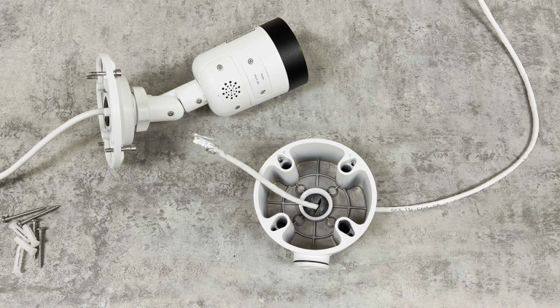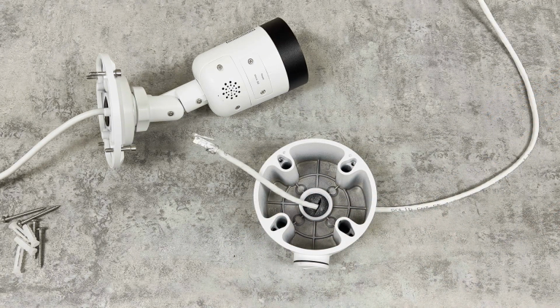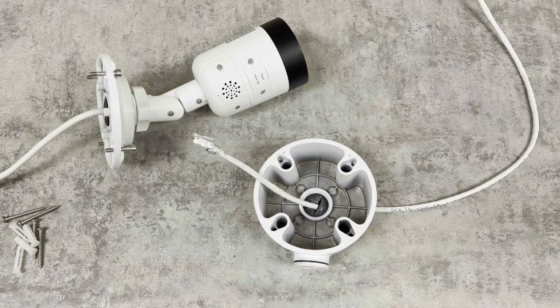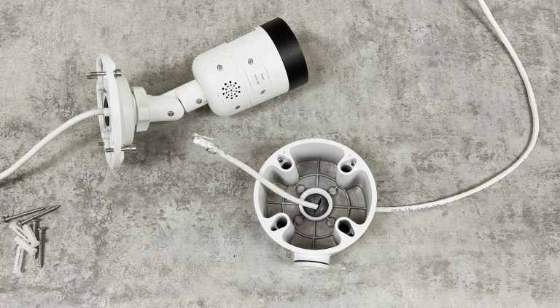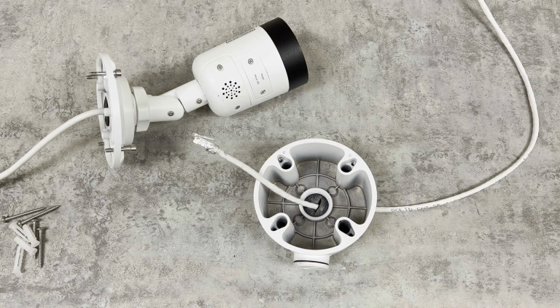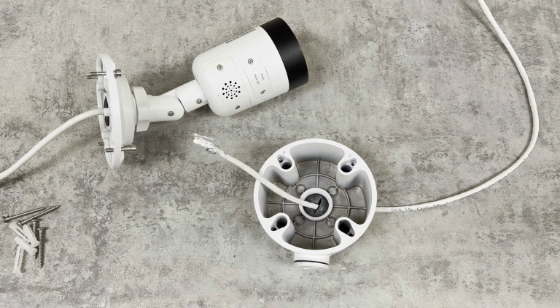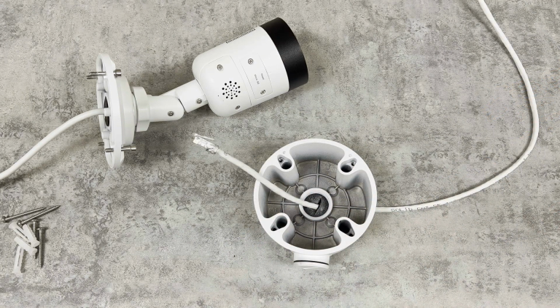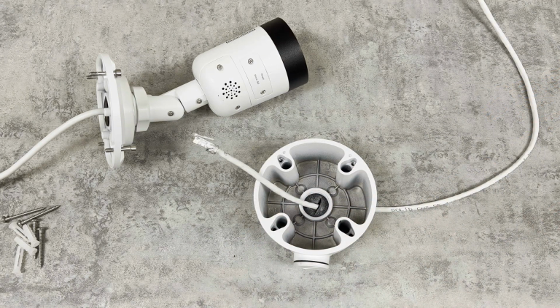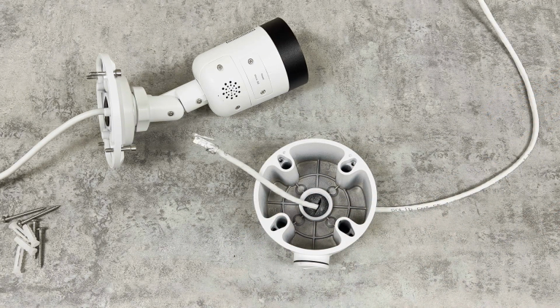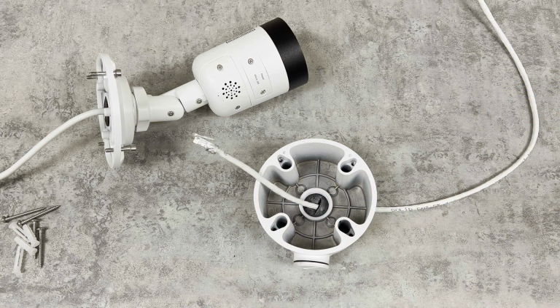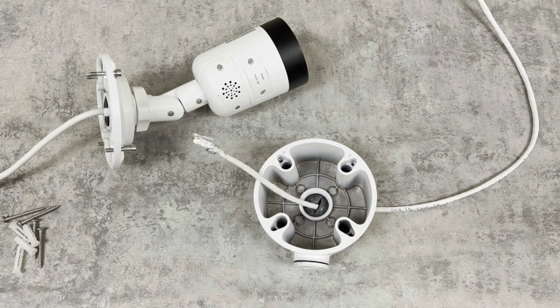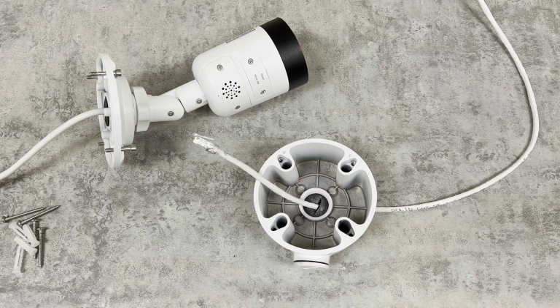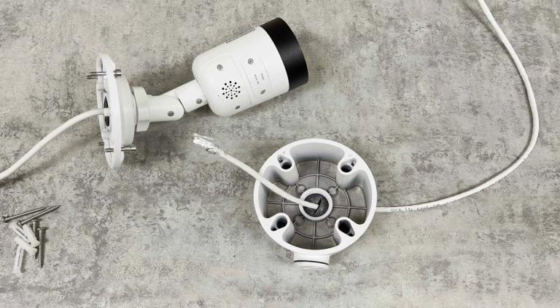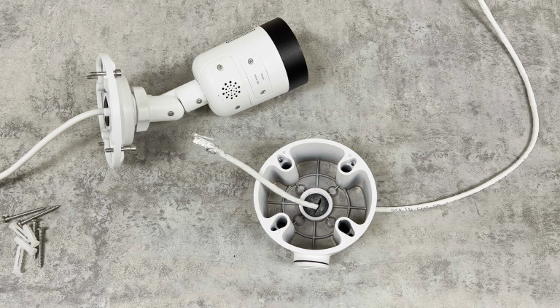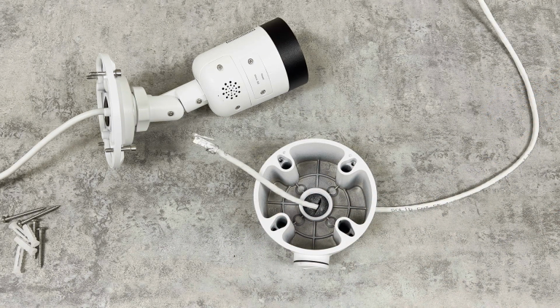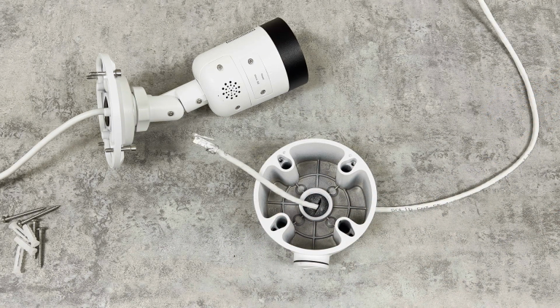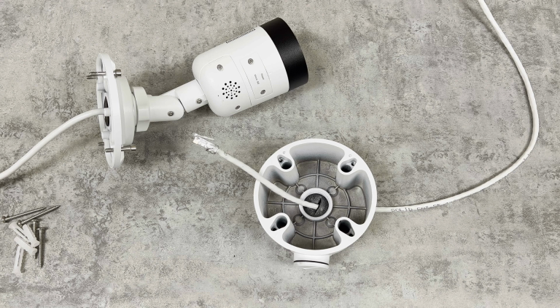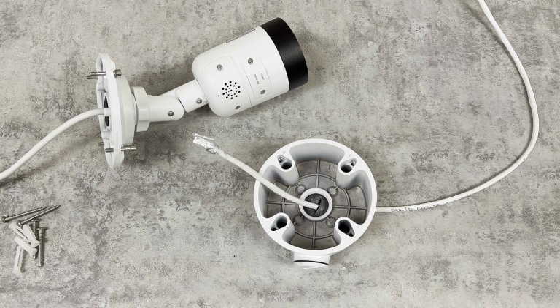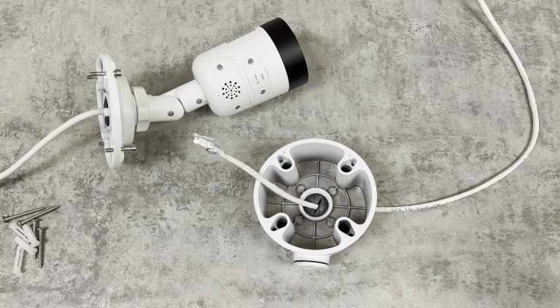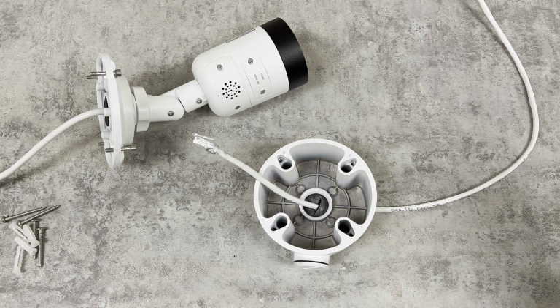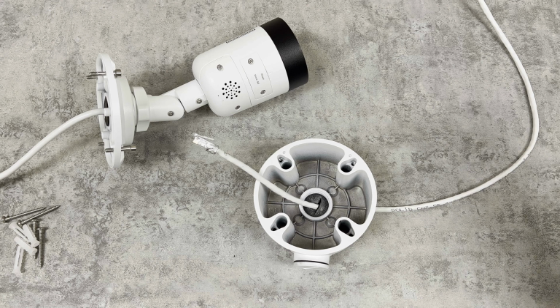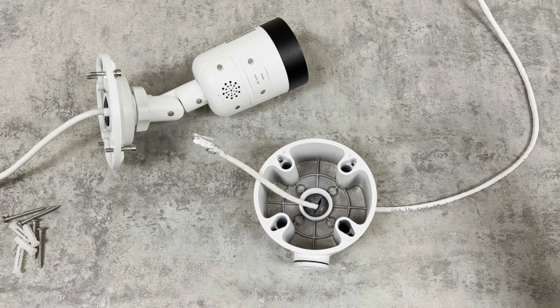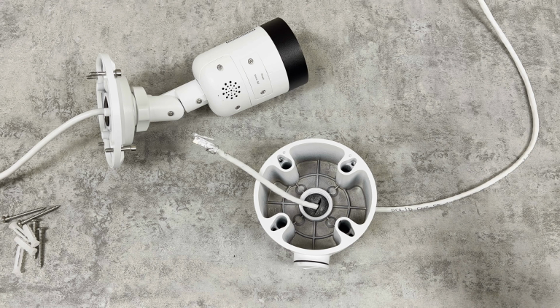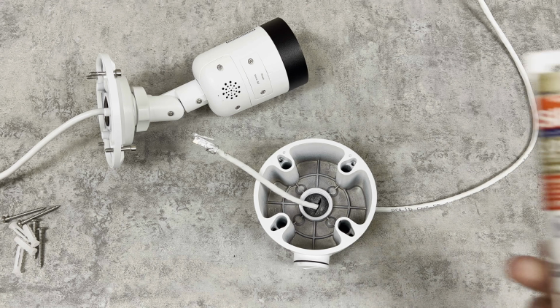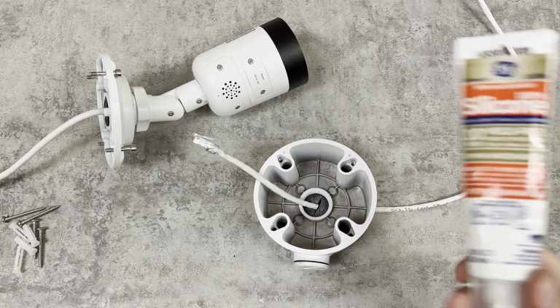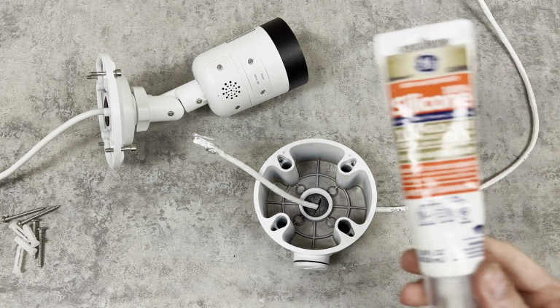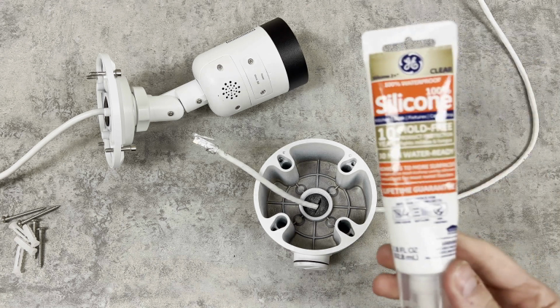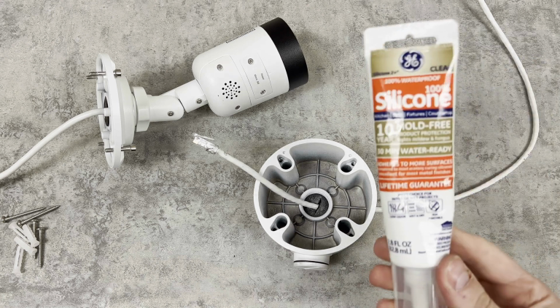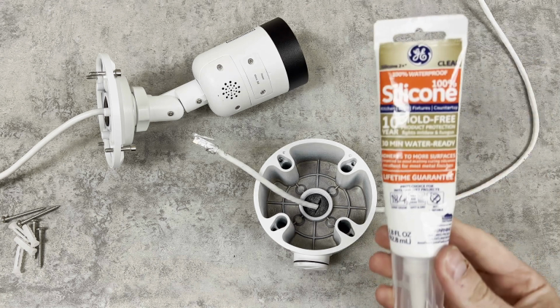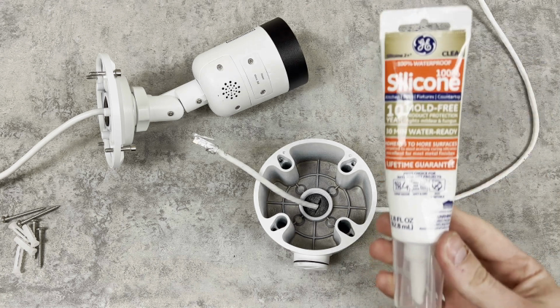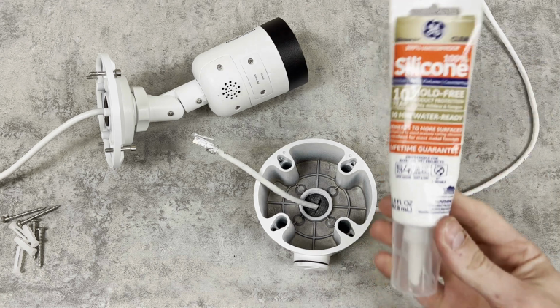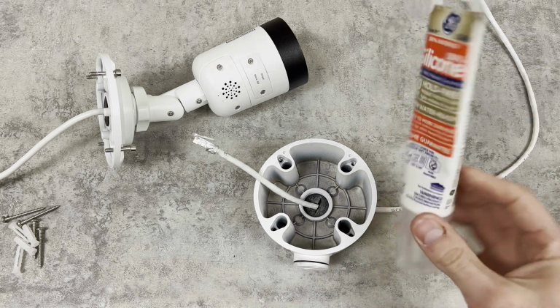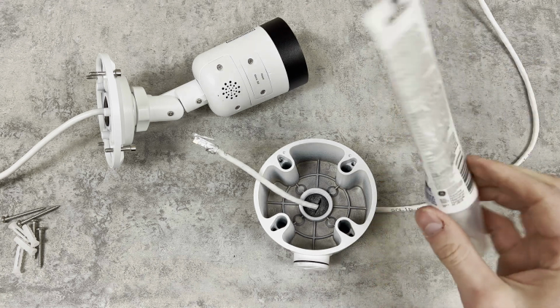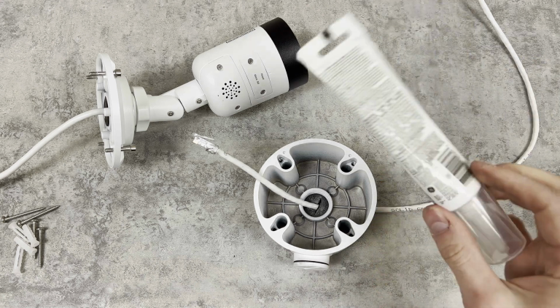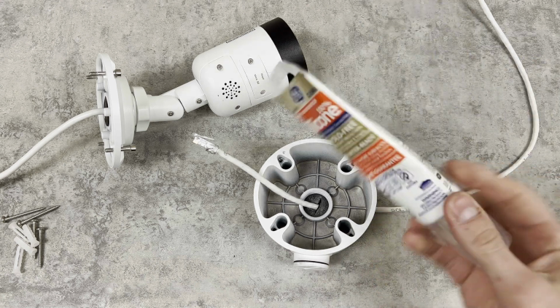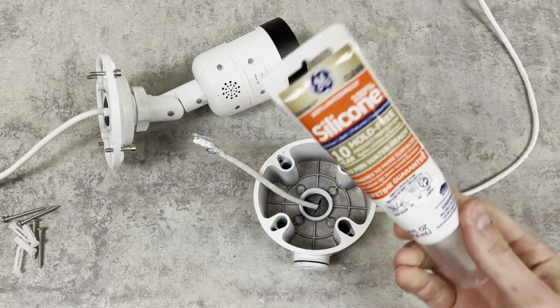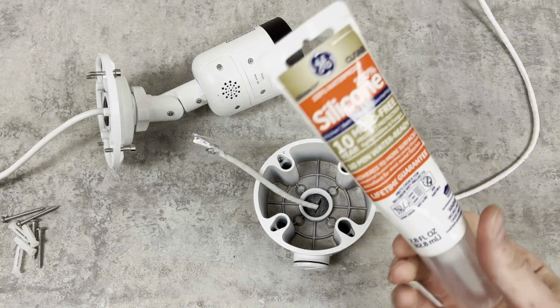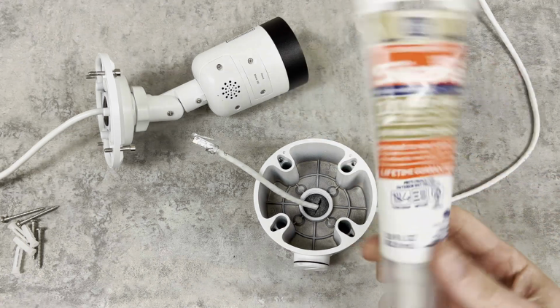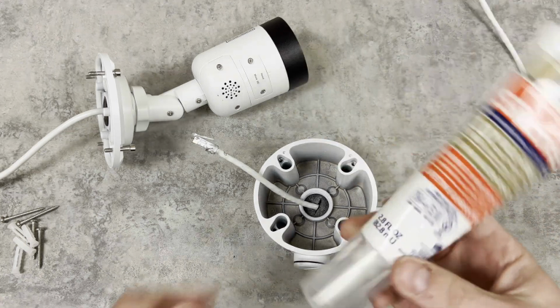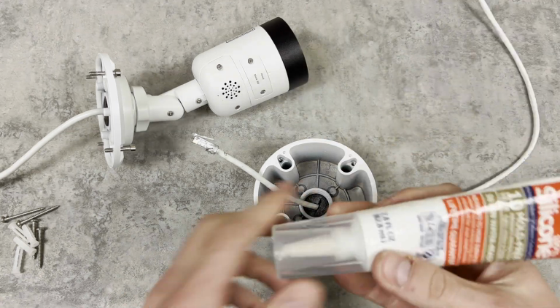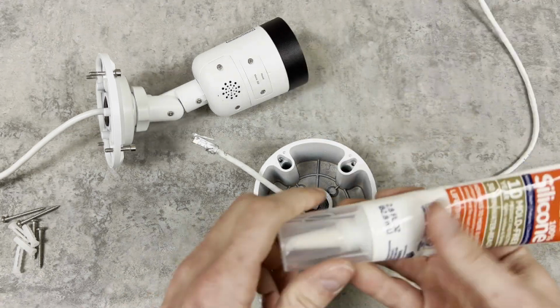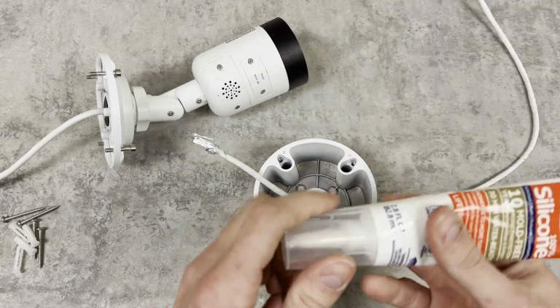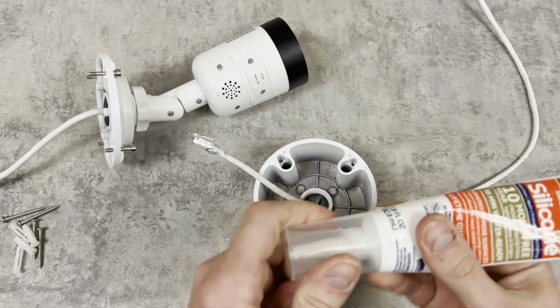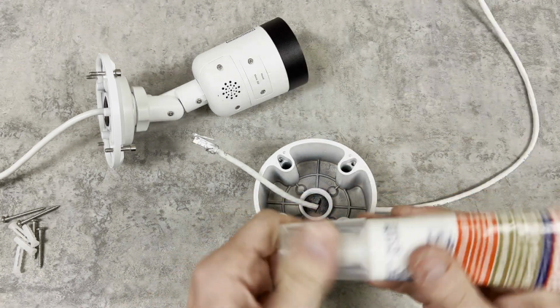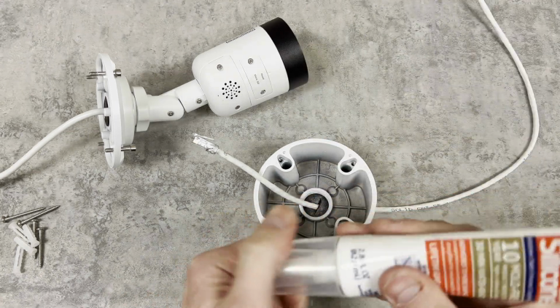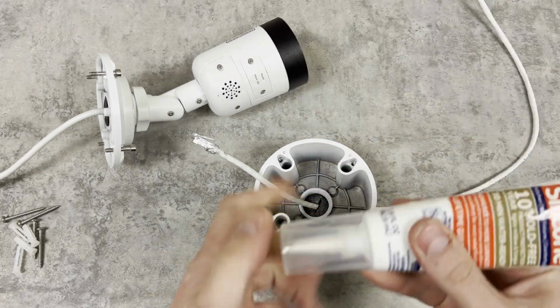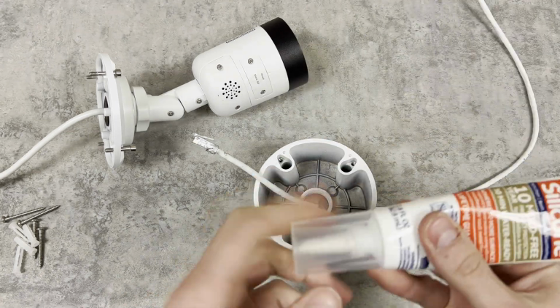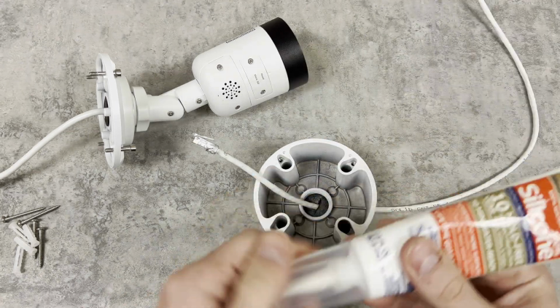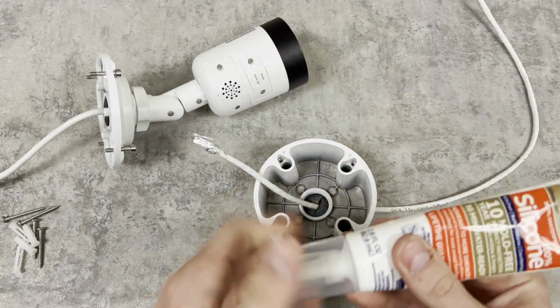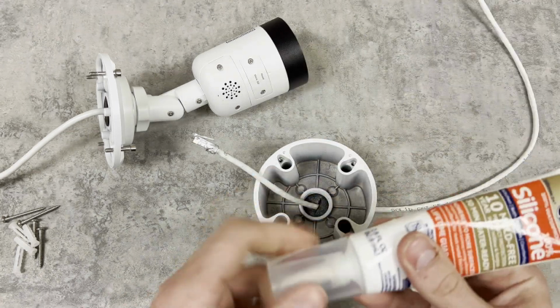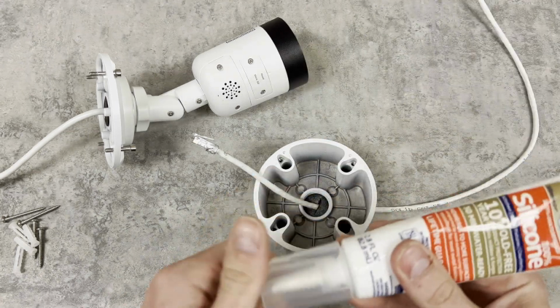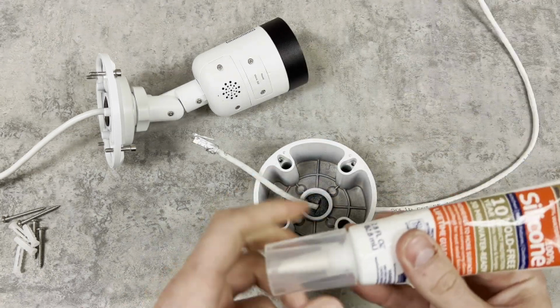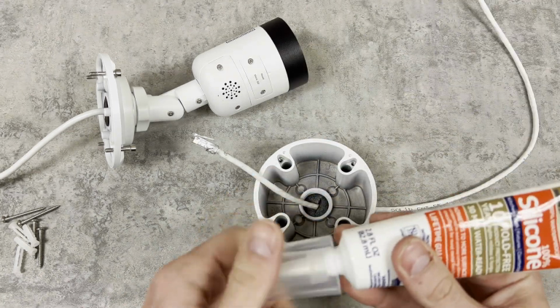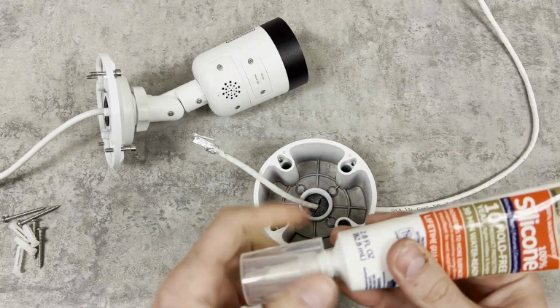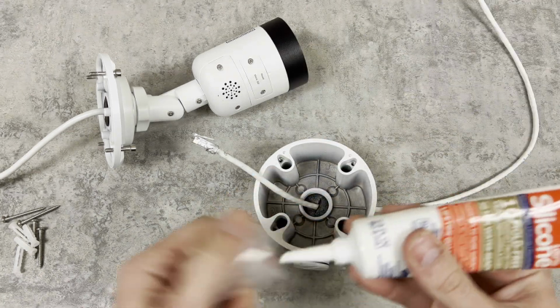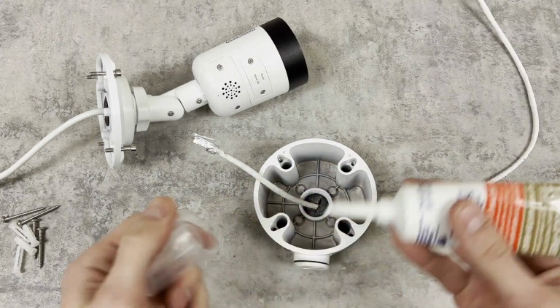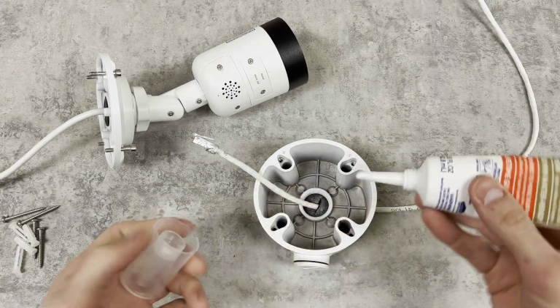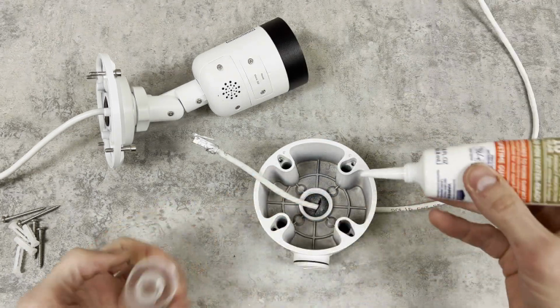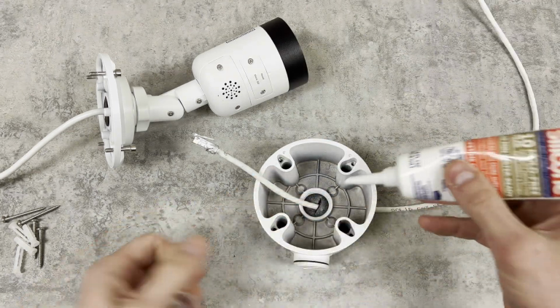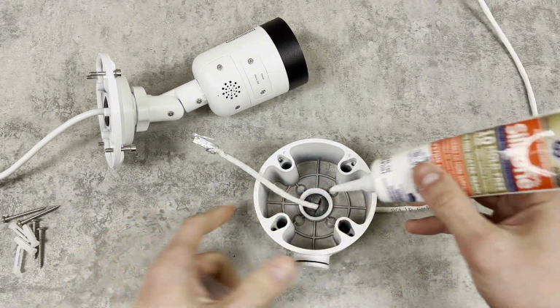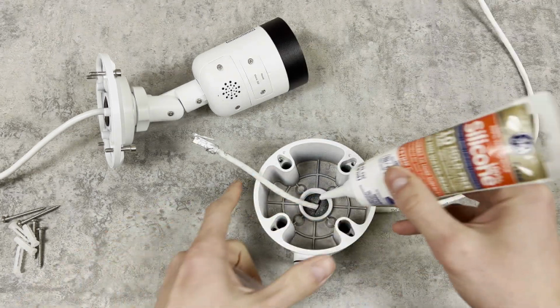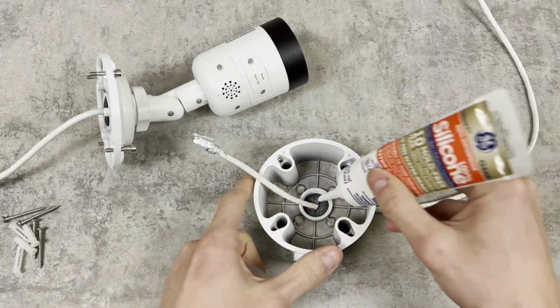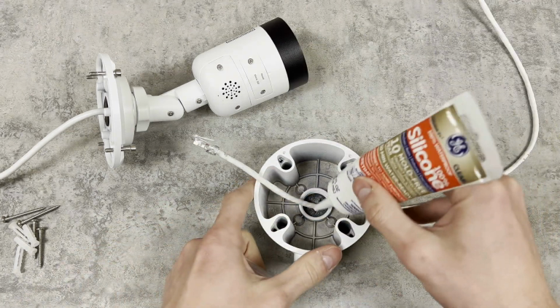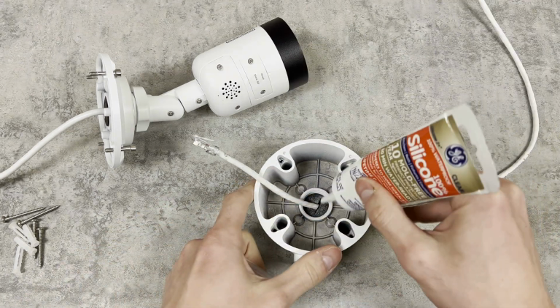Depending on the location and the weather conditions you're working with, you could add a little weatherproof sealant to the hole in the rear. You can never be too safe.